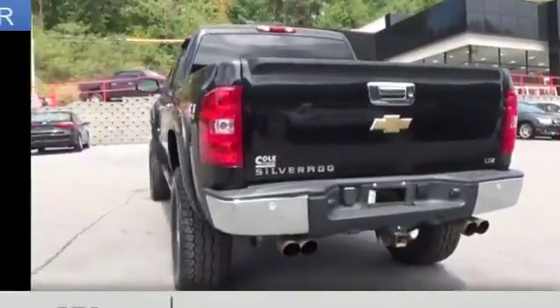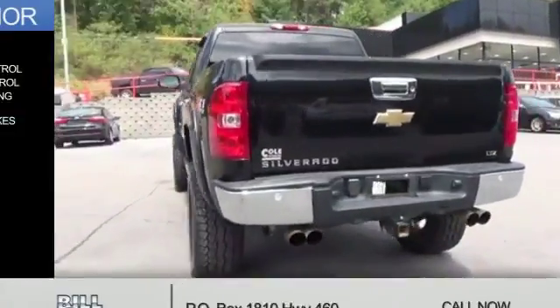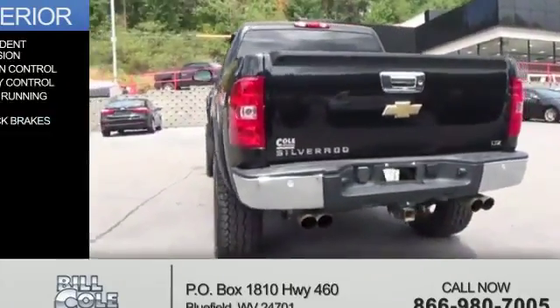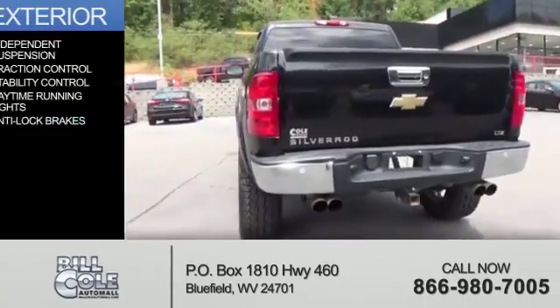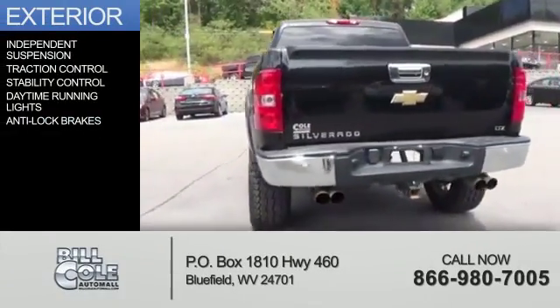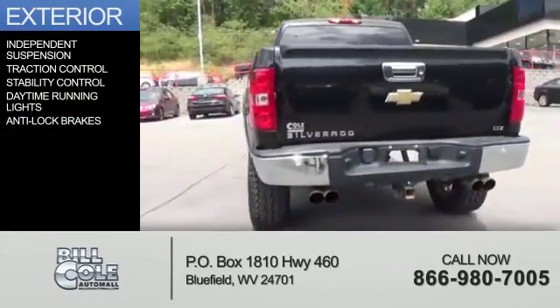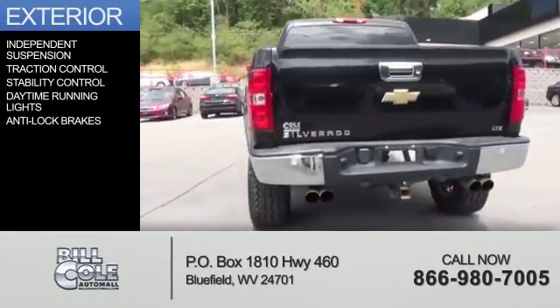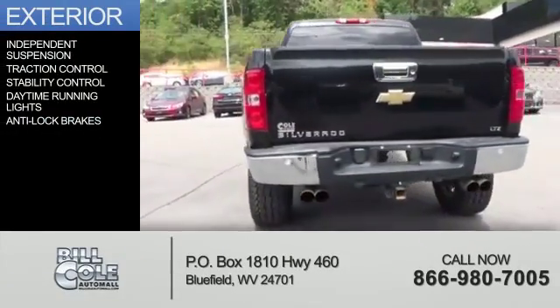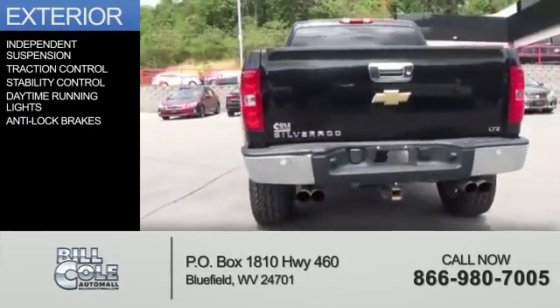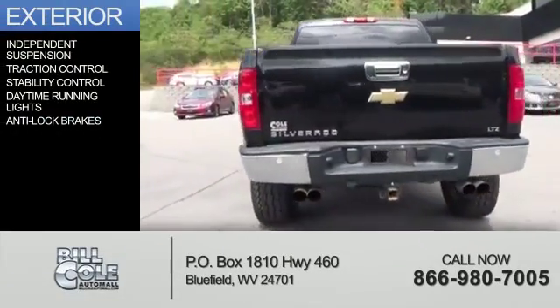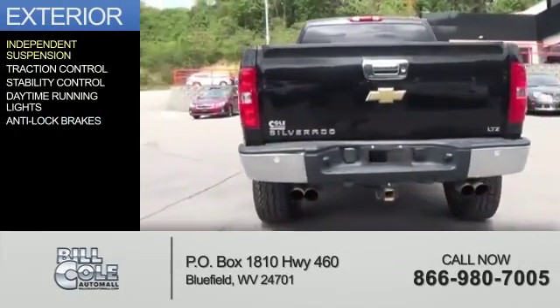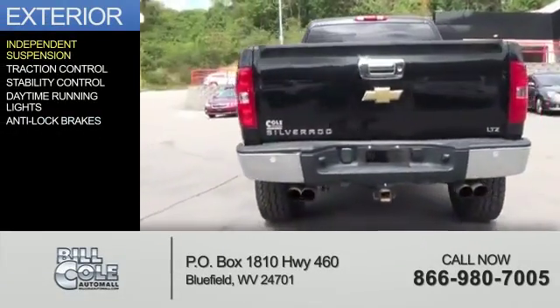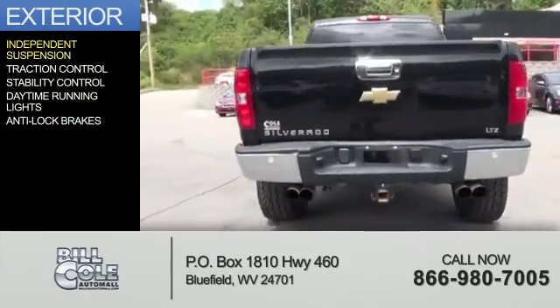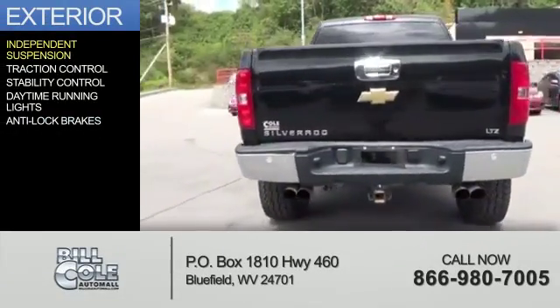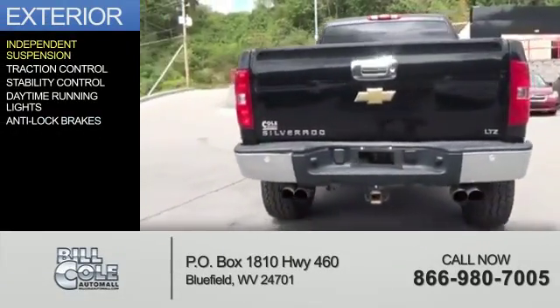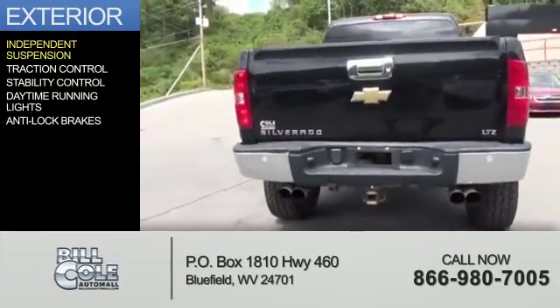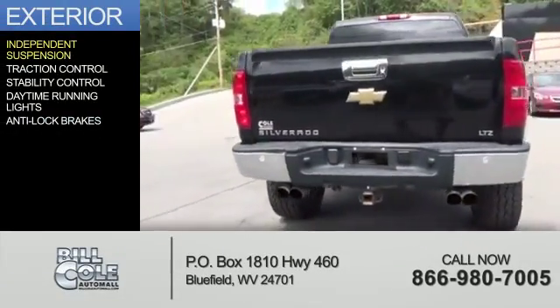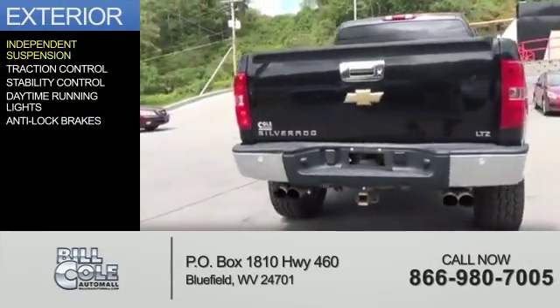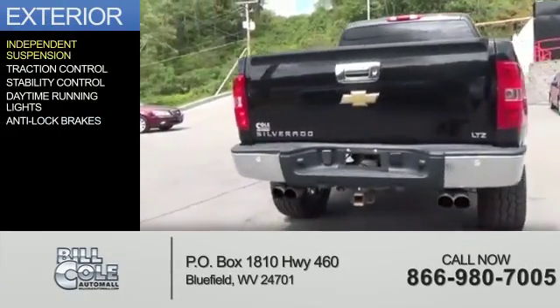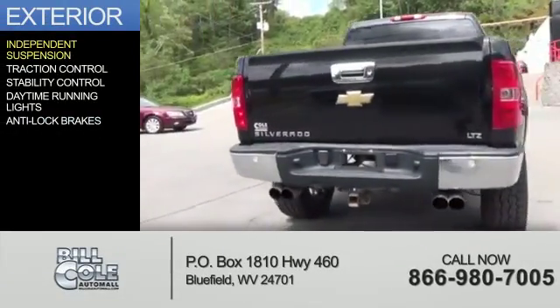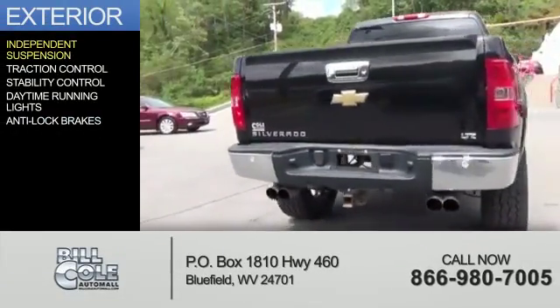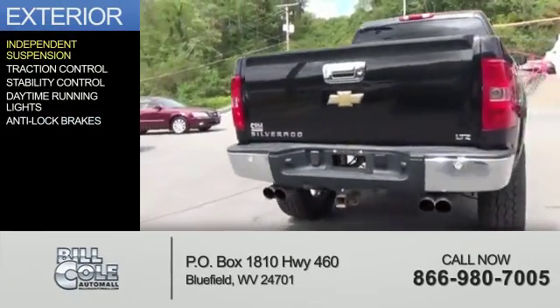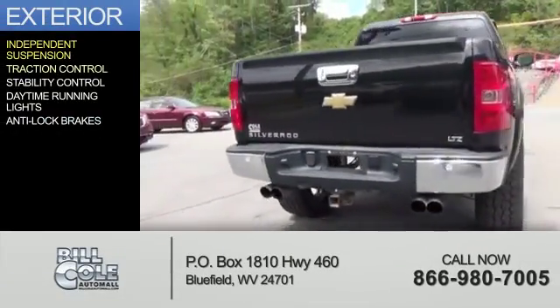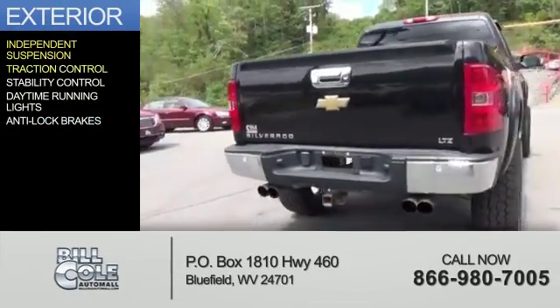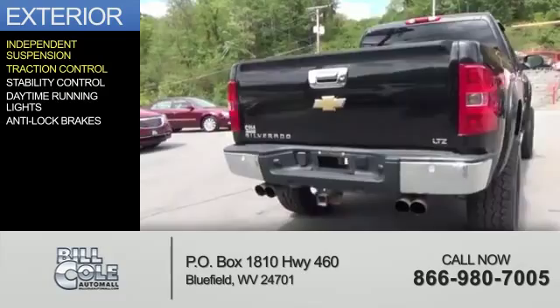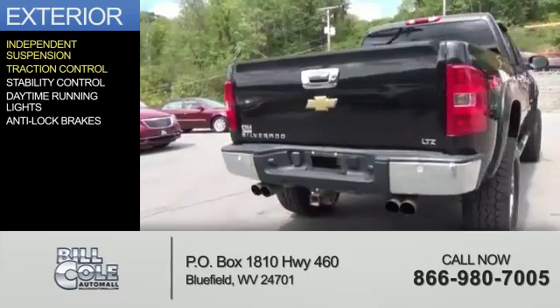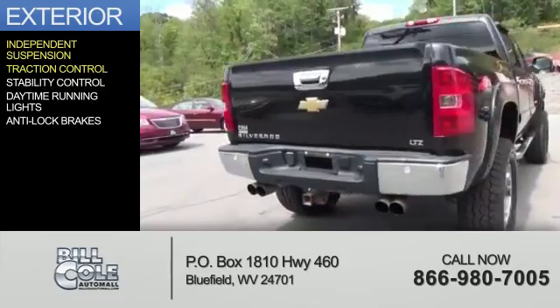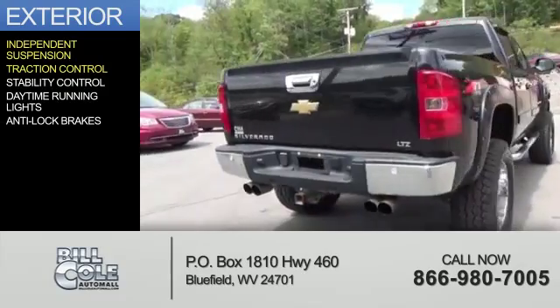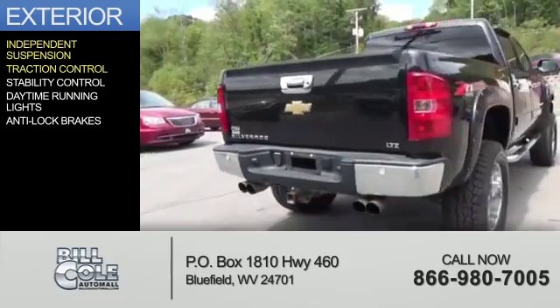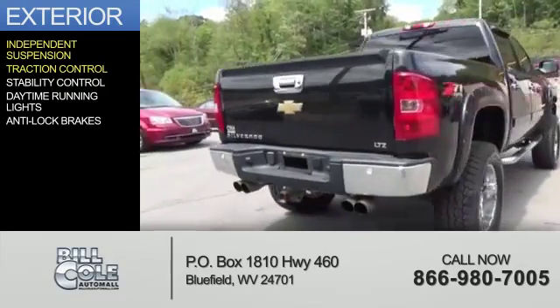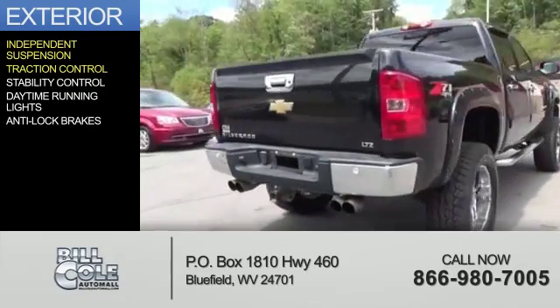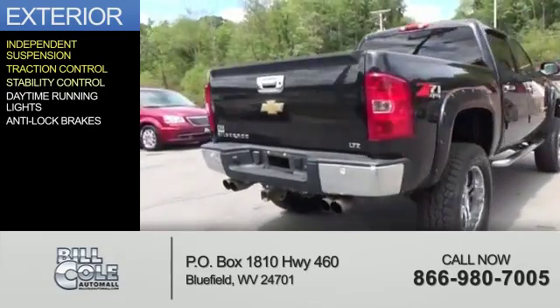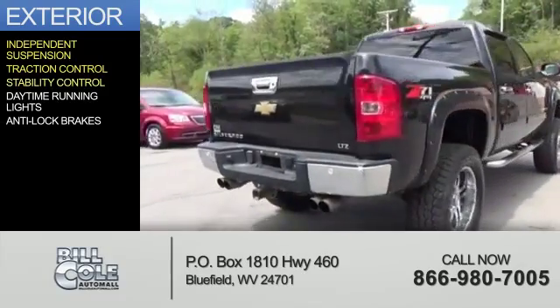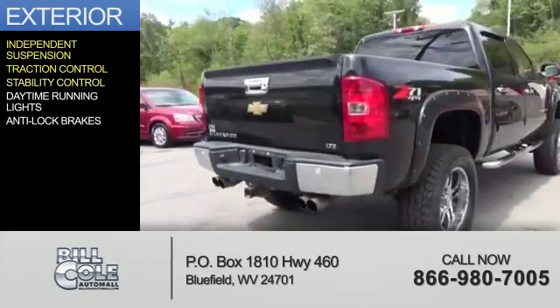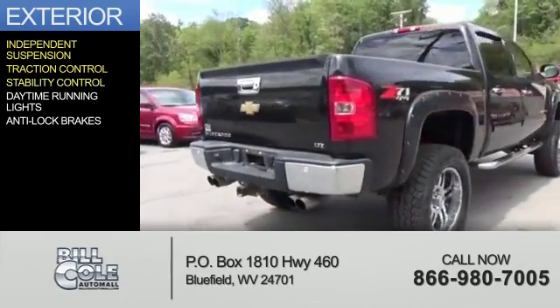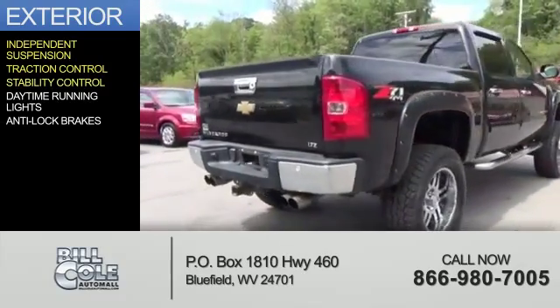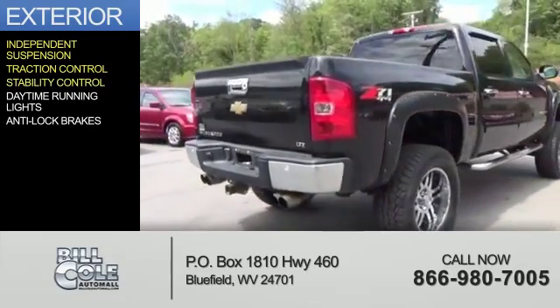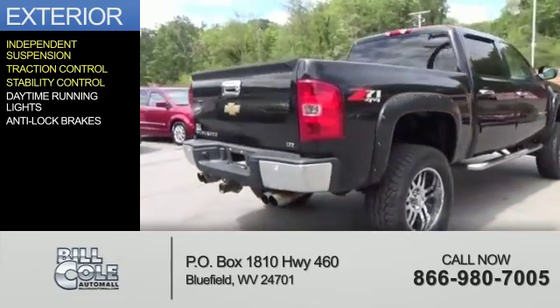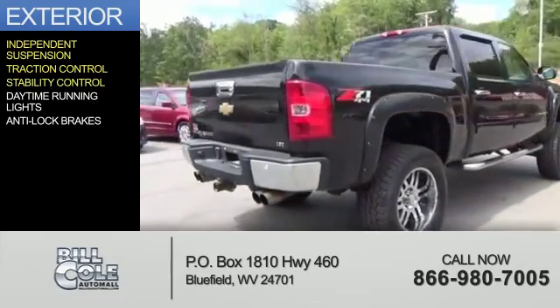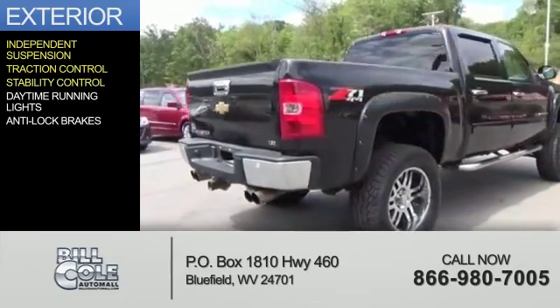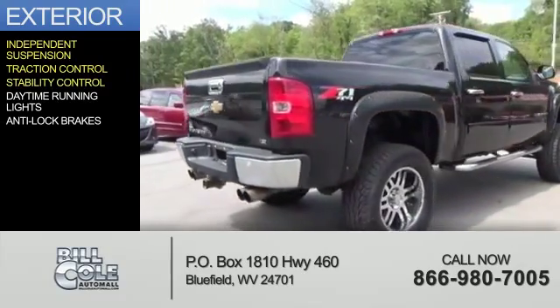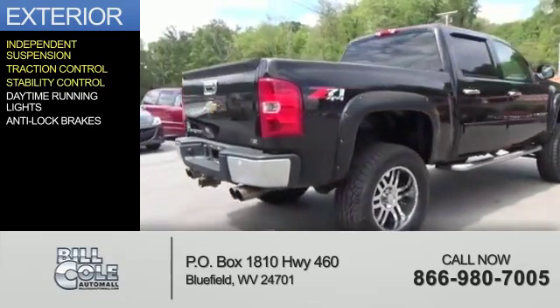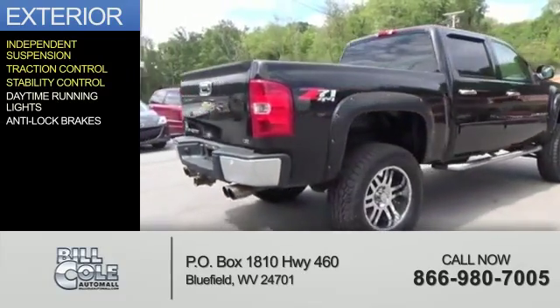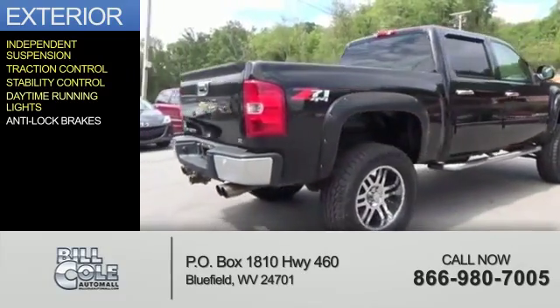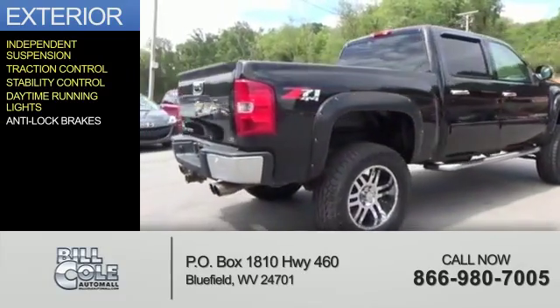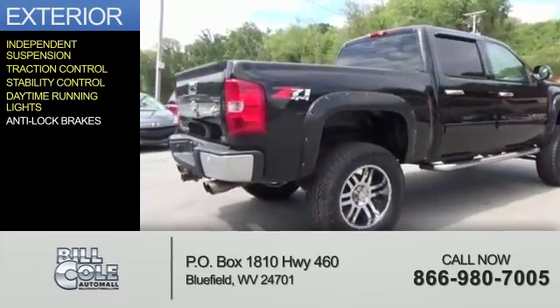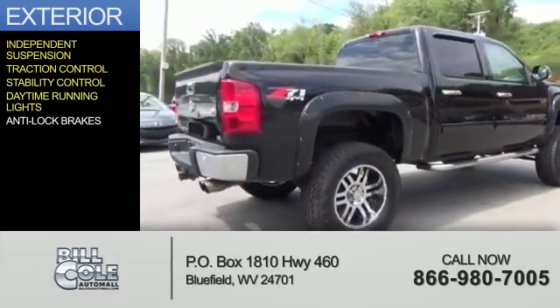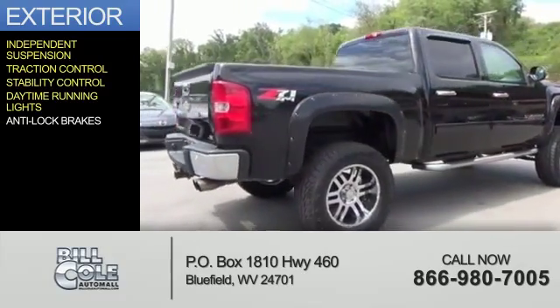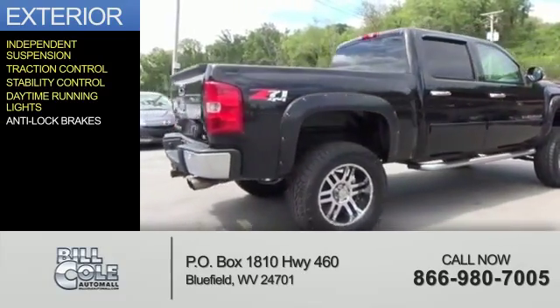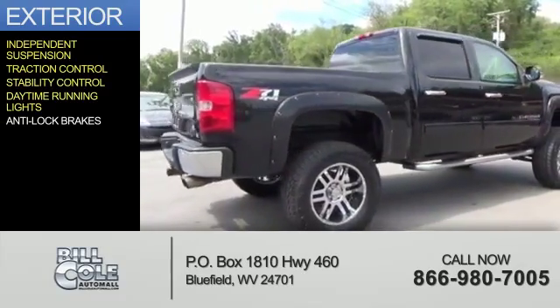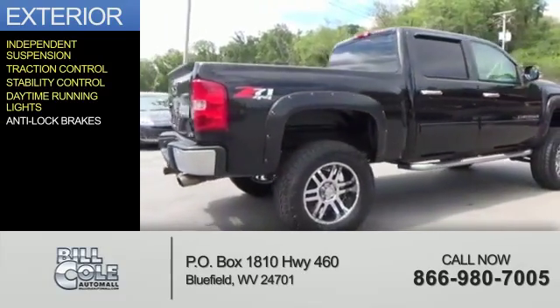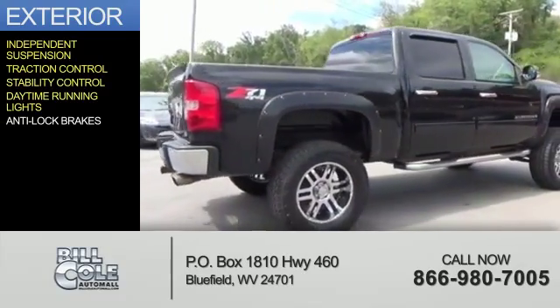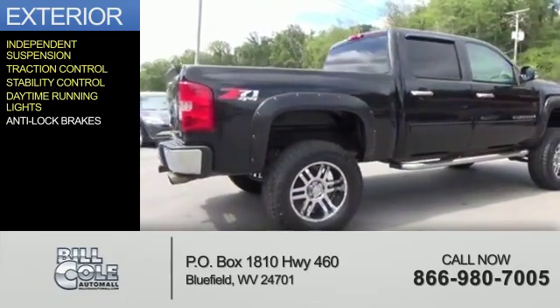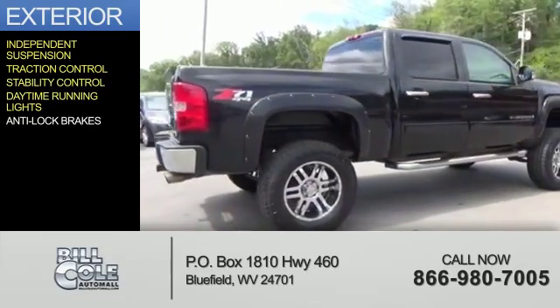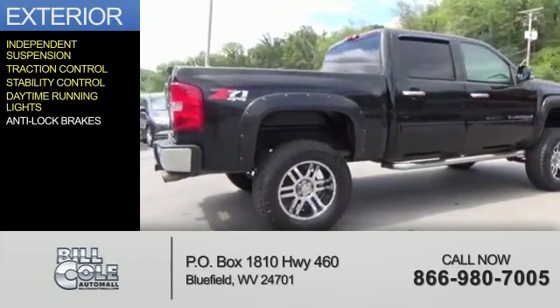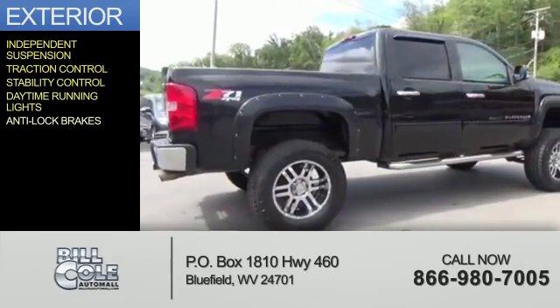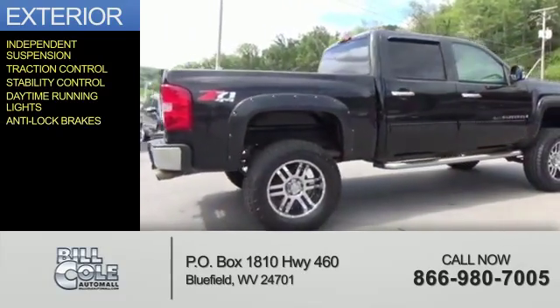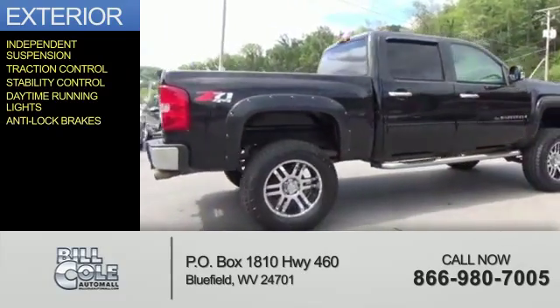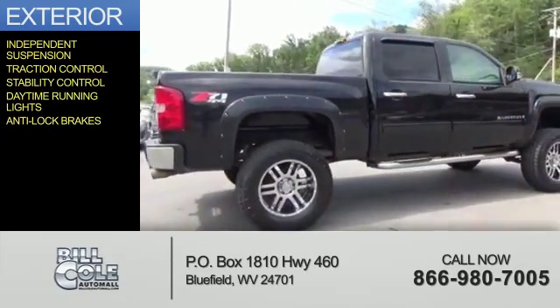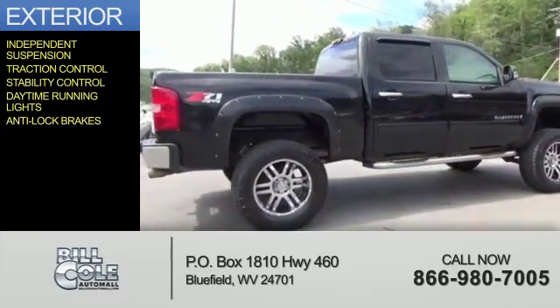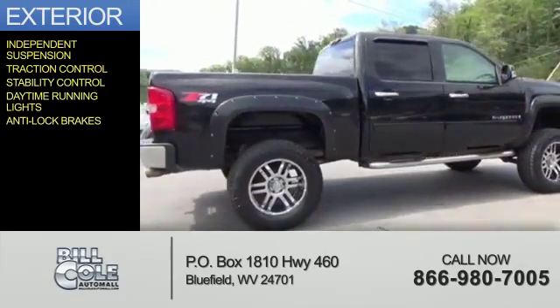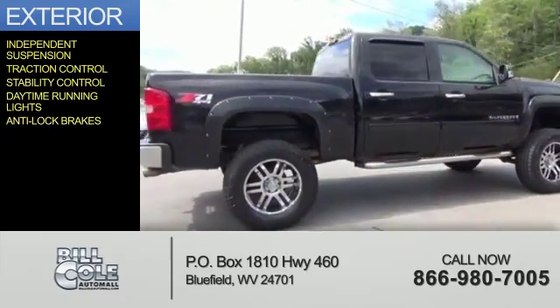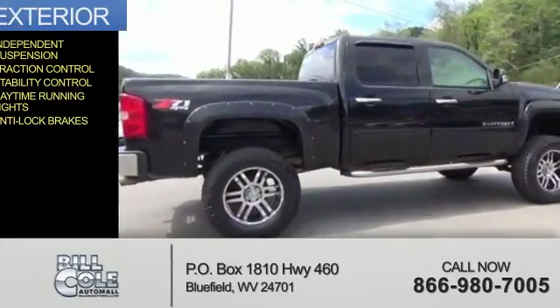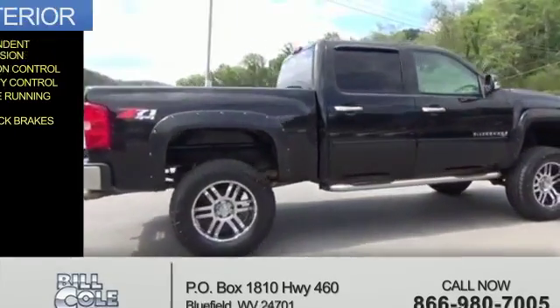The features include independent suspension, traction control, stability control, daytime running lights, and anti-lock brakes.